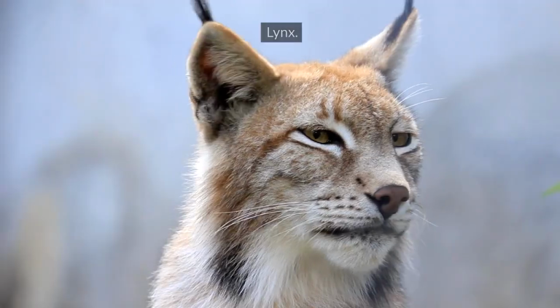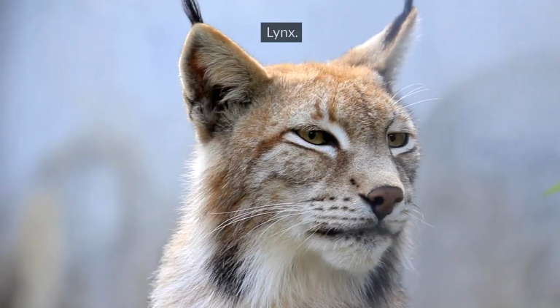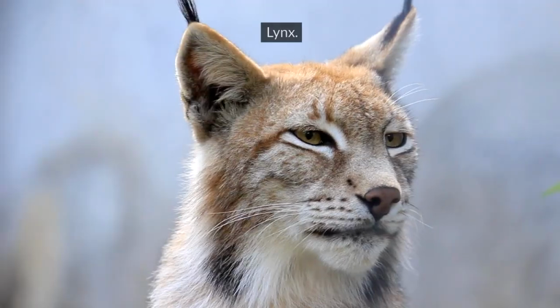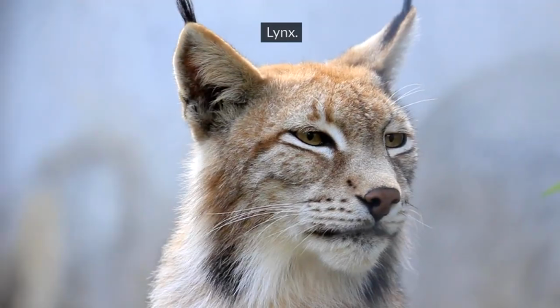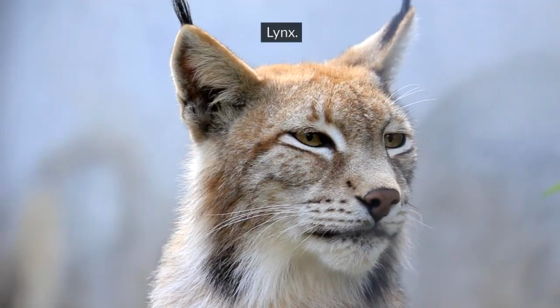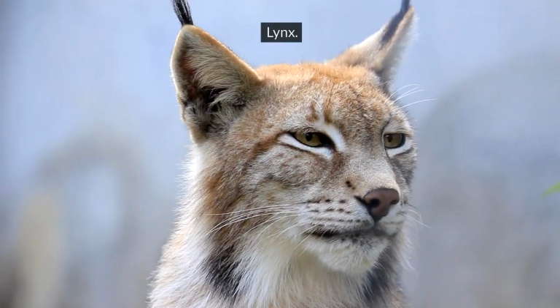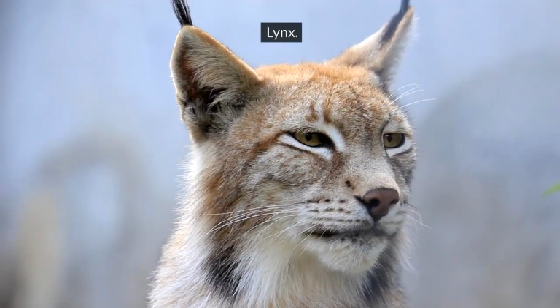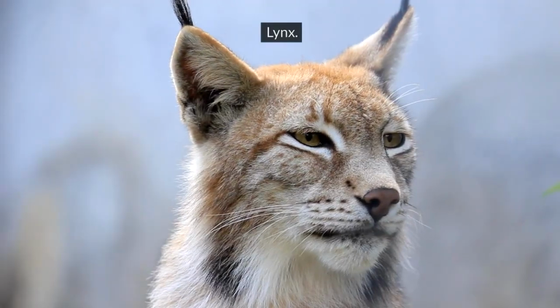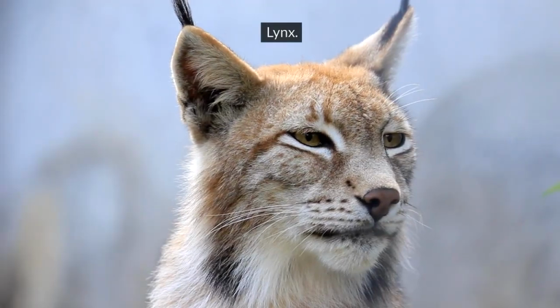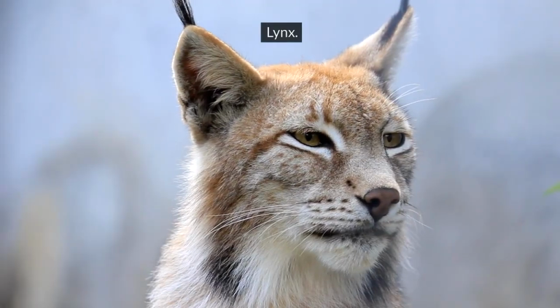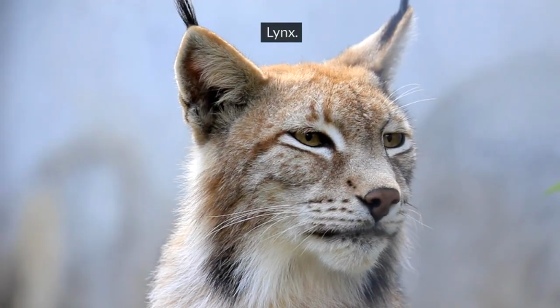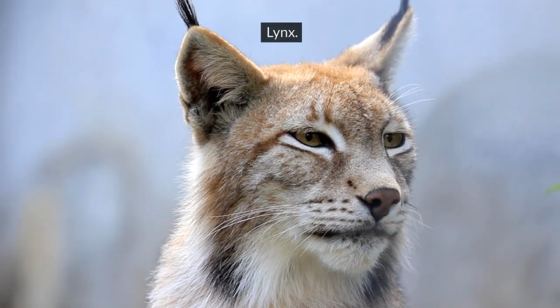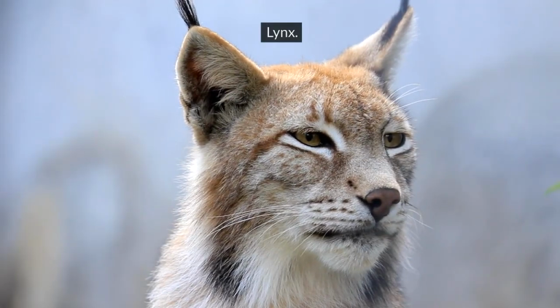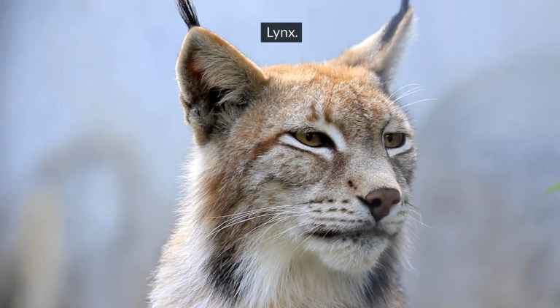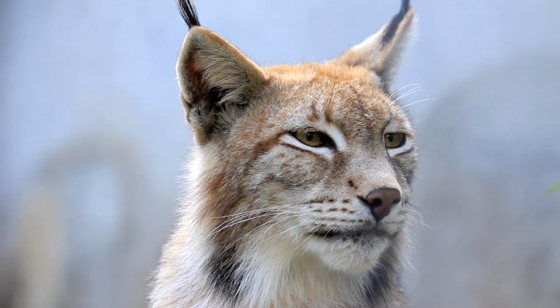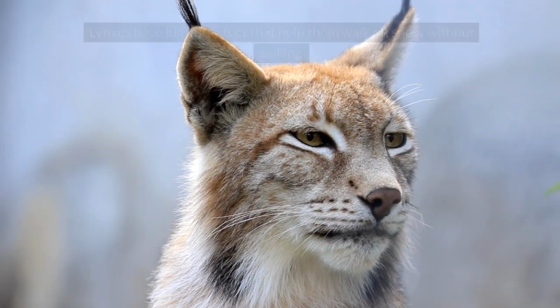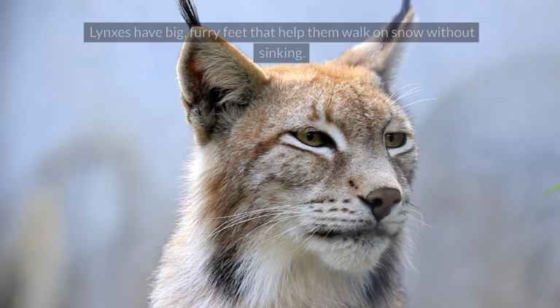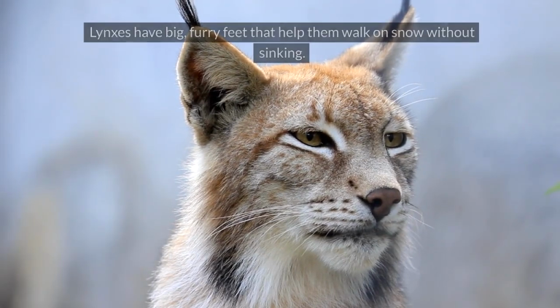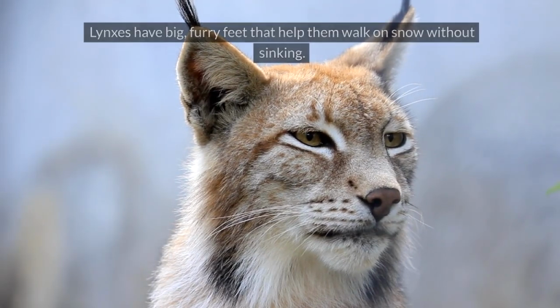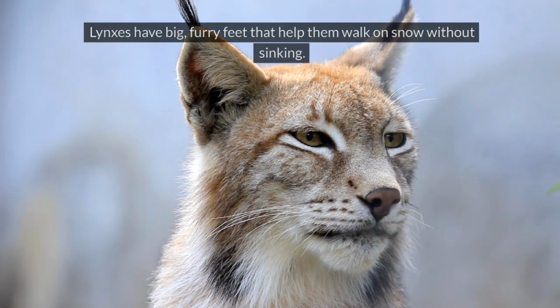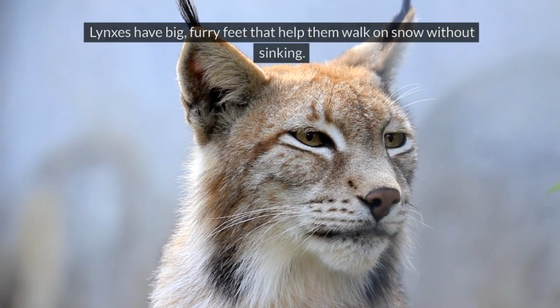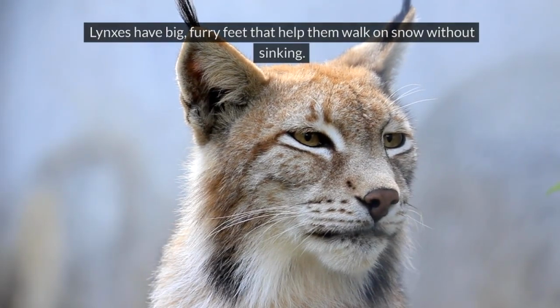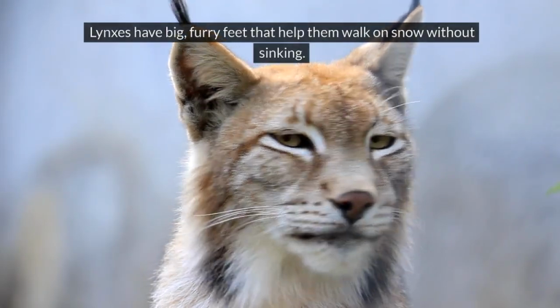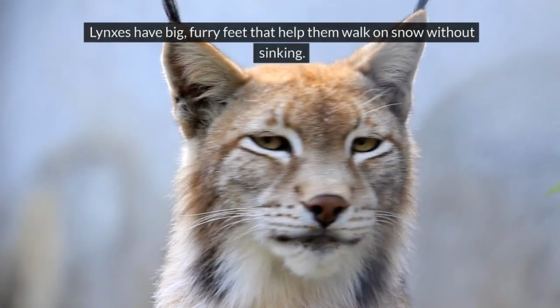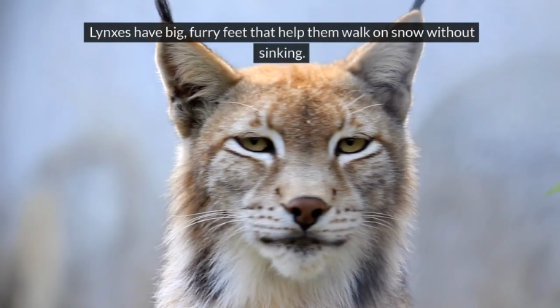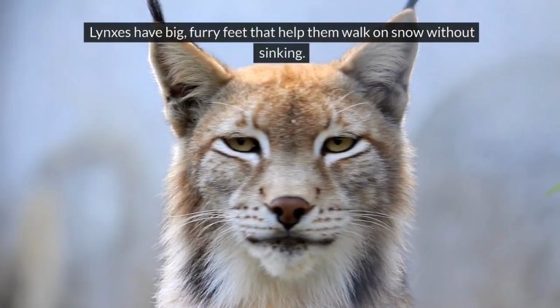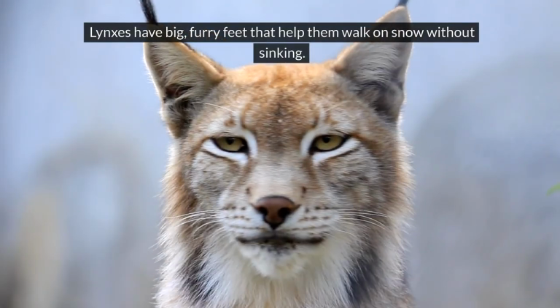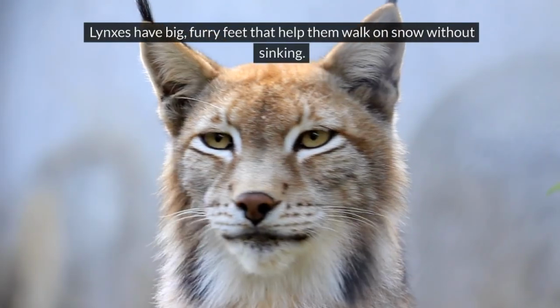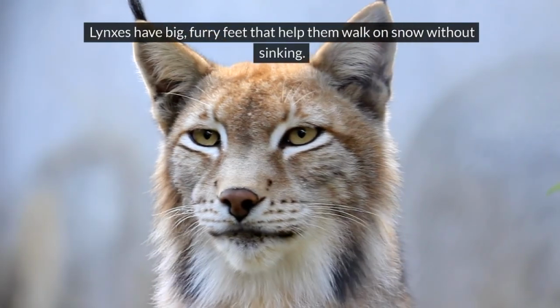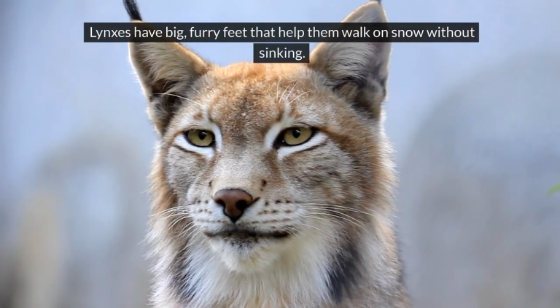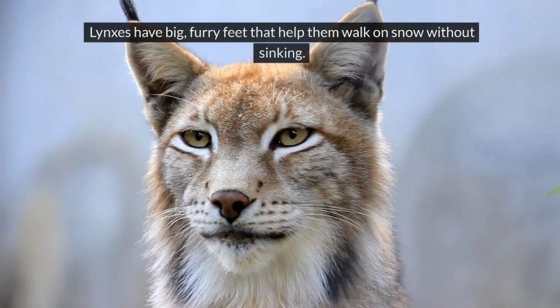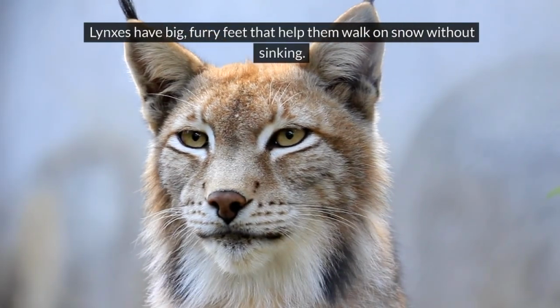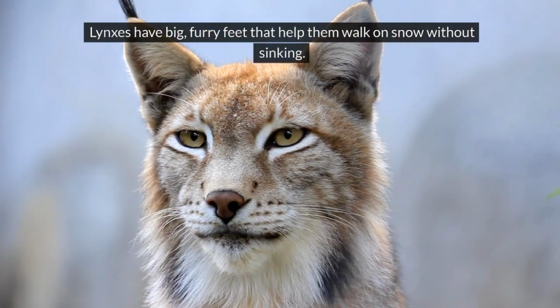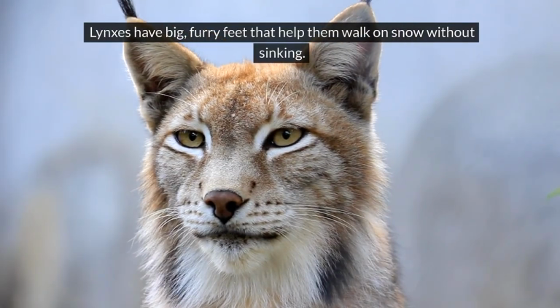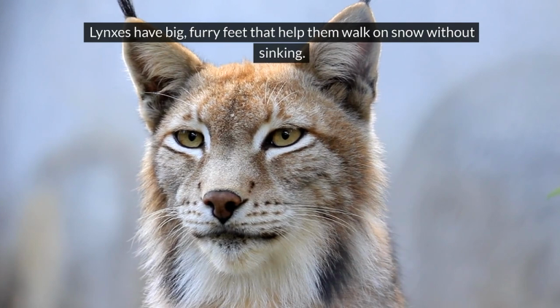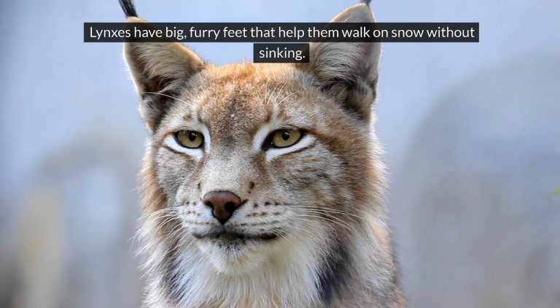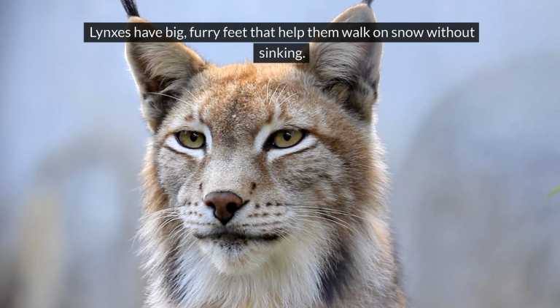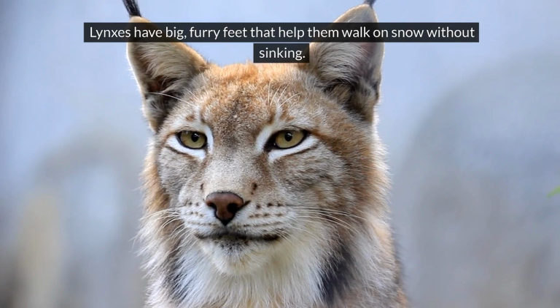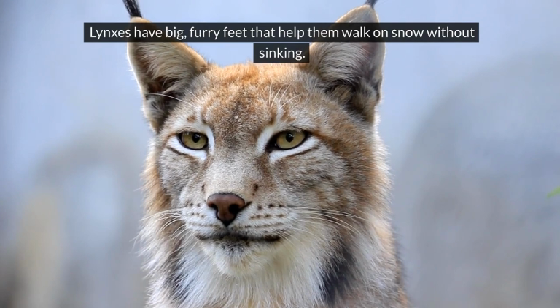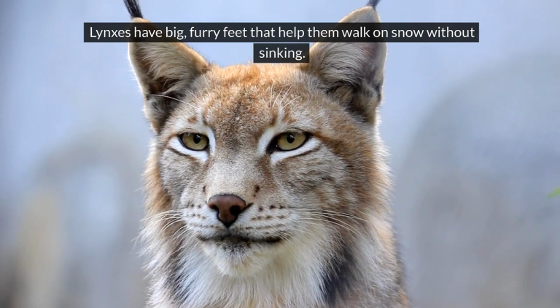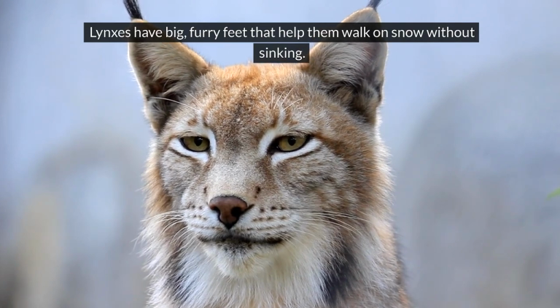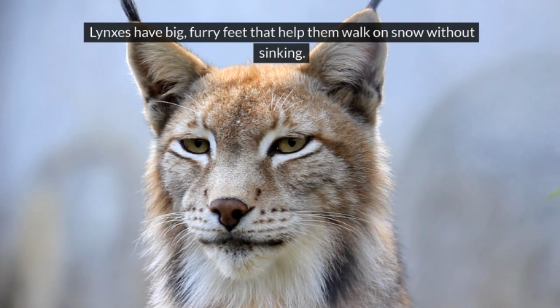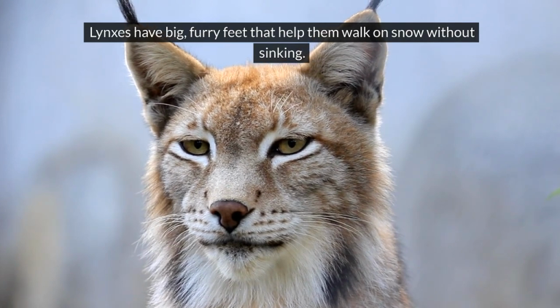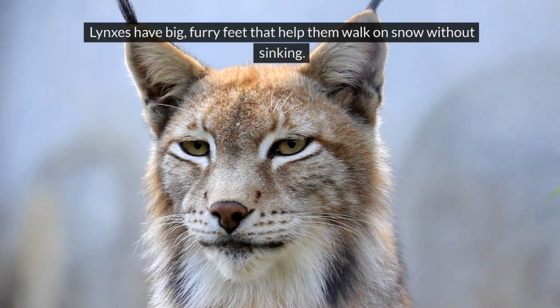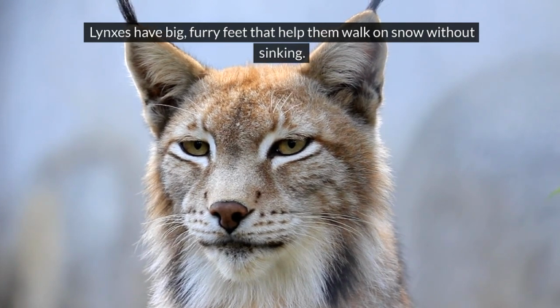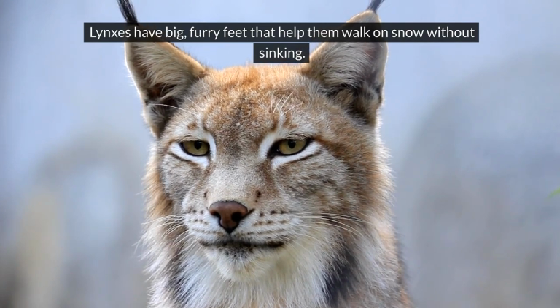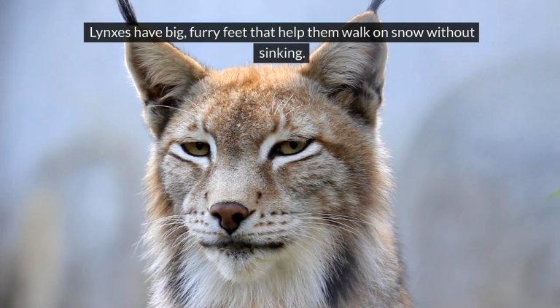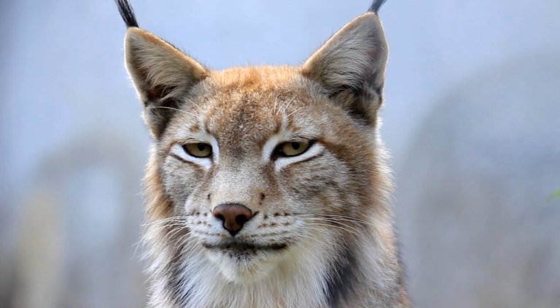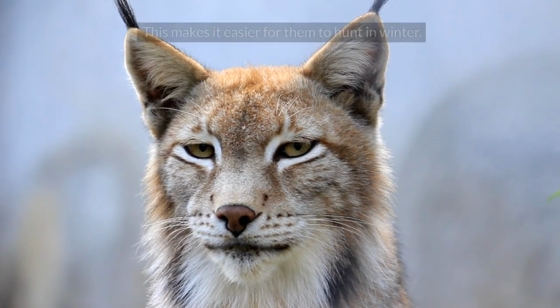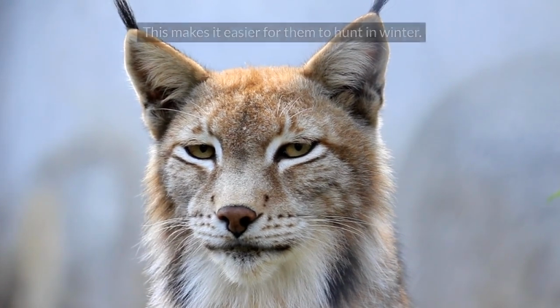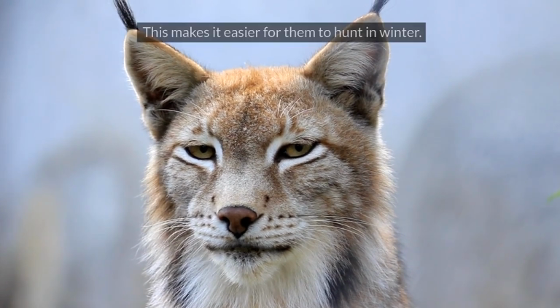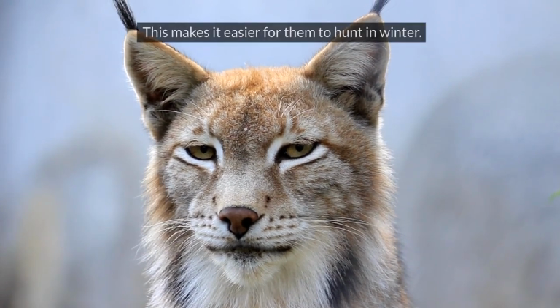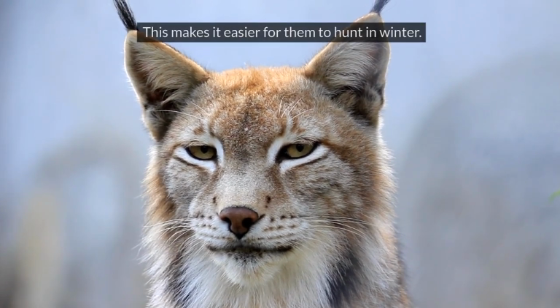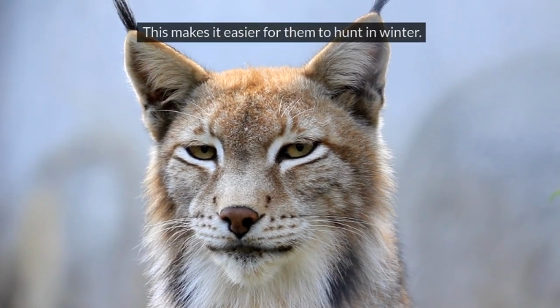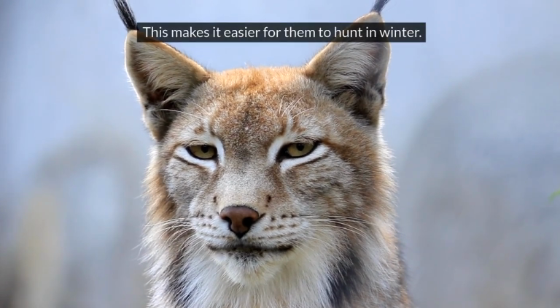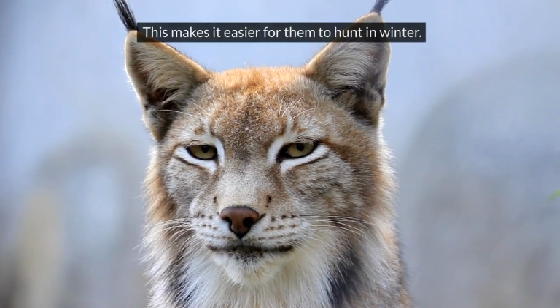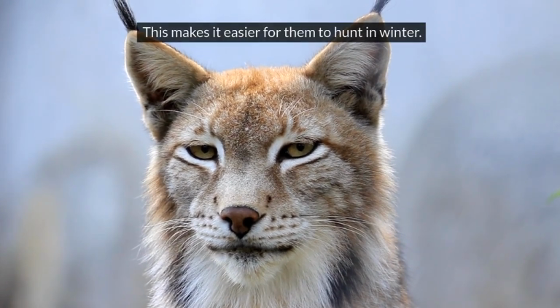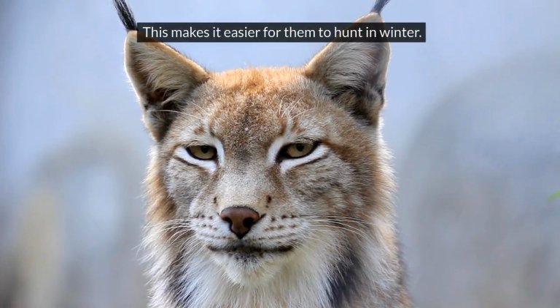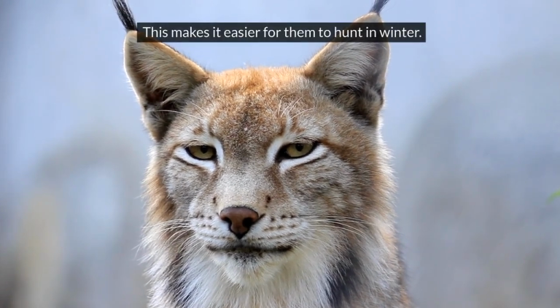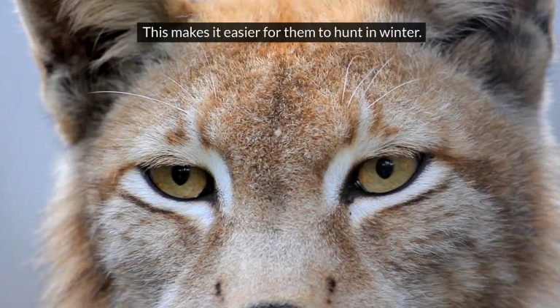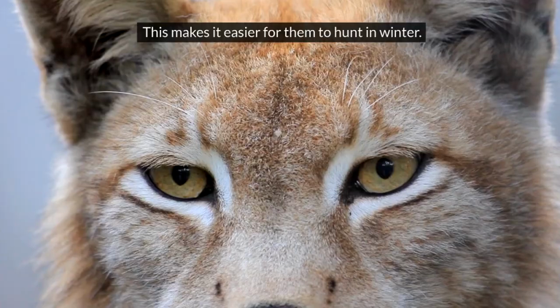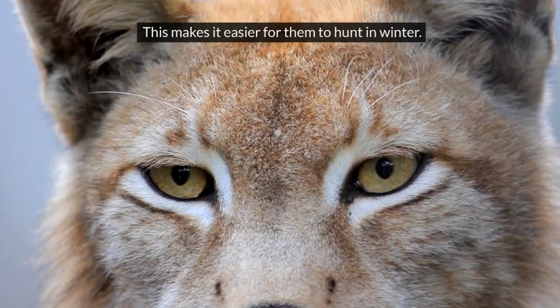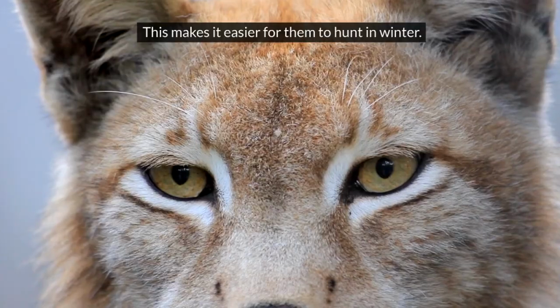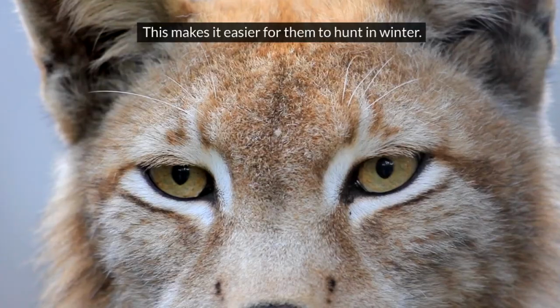Lynx. Lynxes have big, furry feet that help them walk on snow without sinking. This makes it easier for them to hunt in winter.